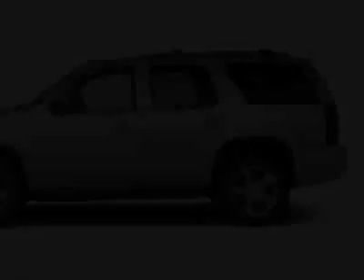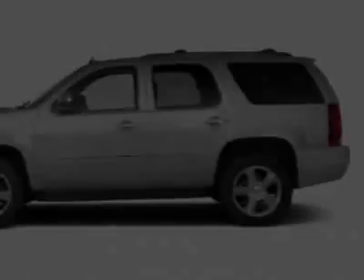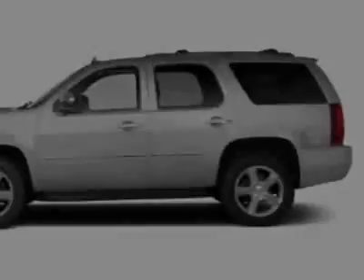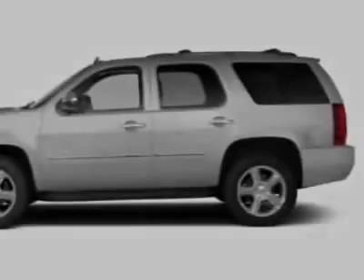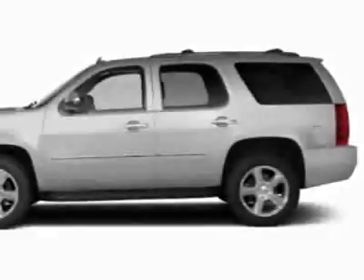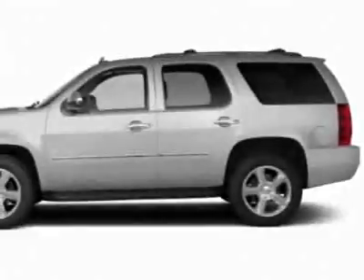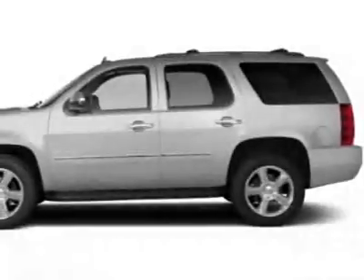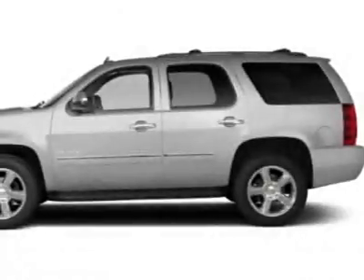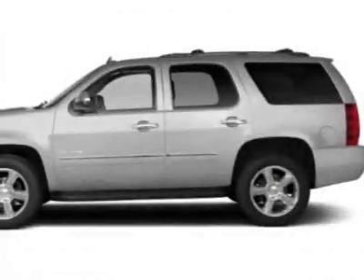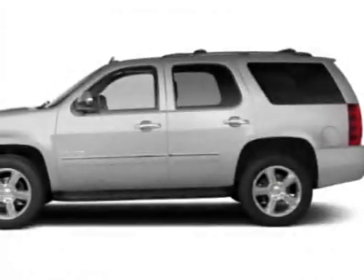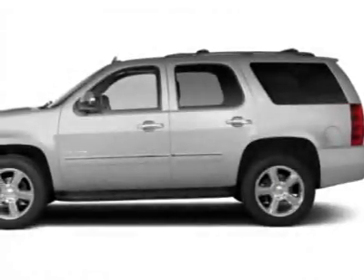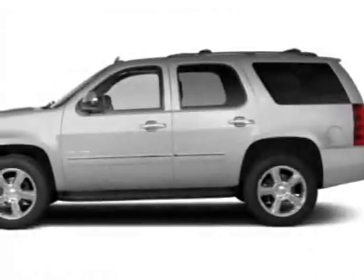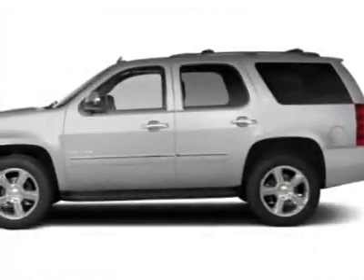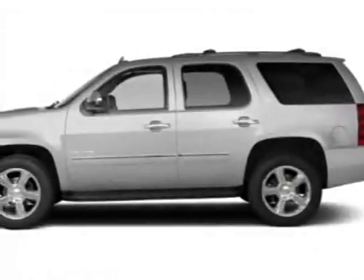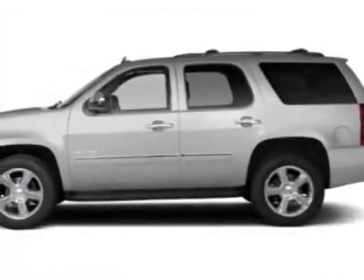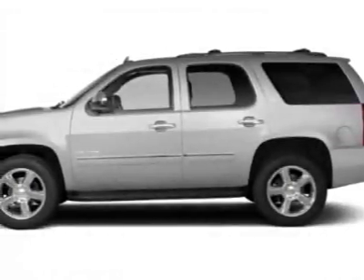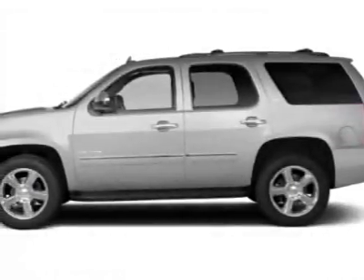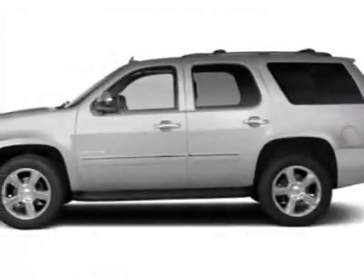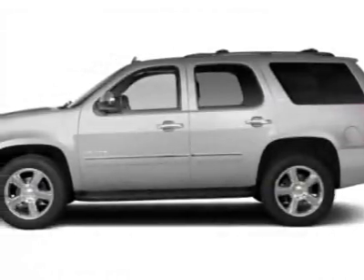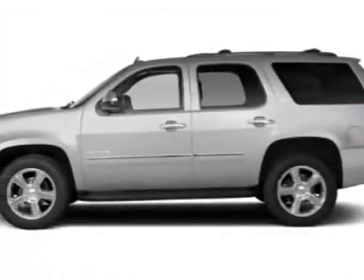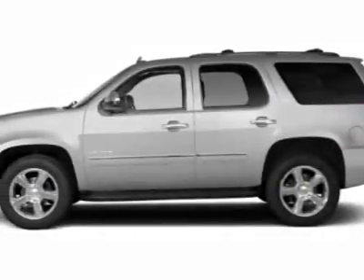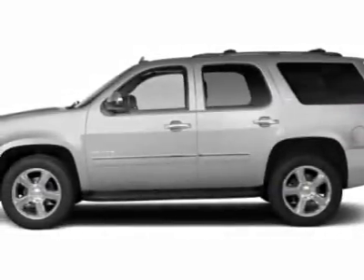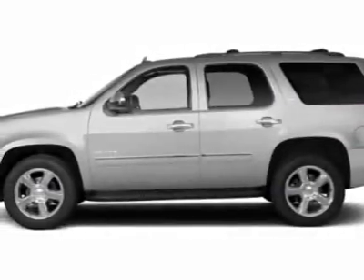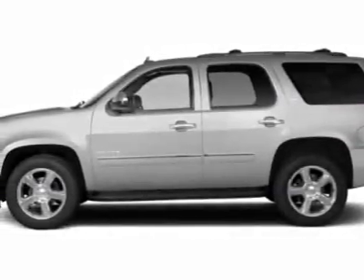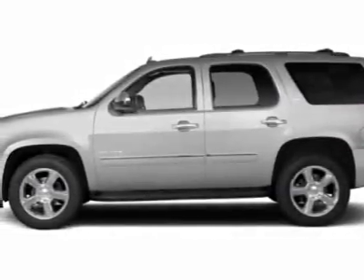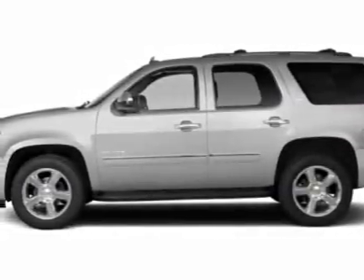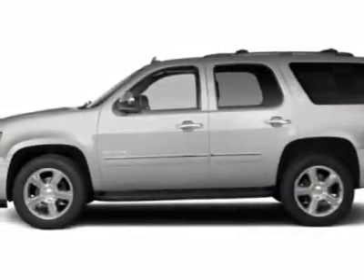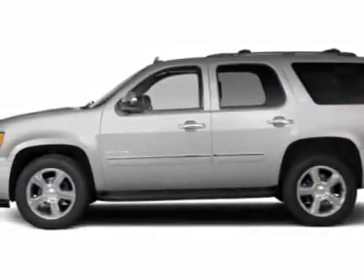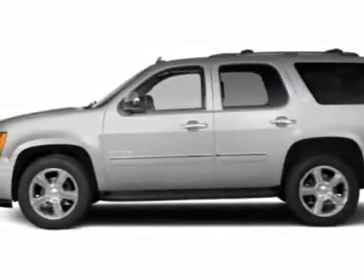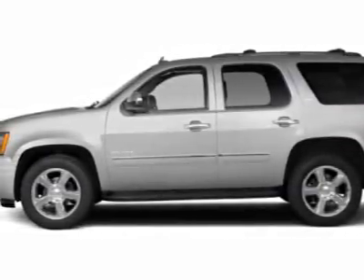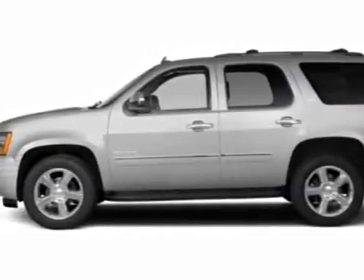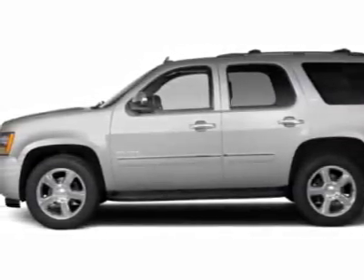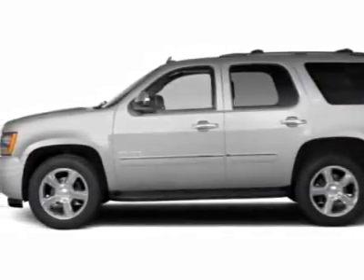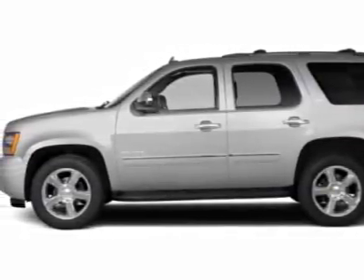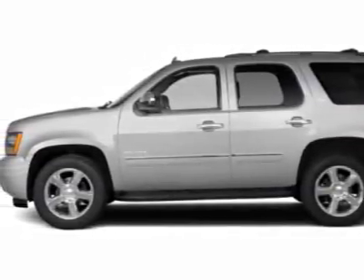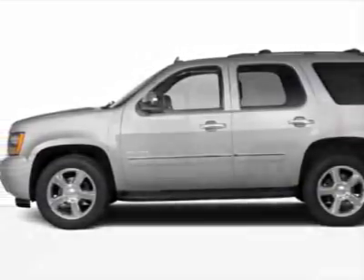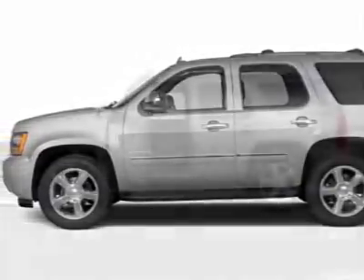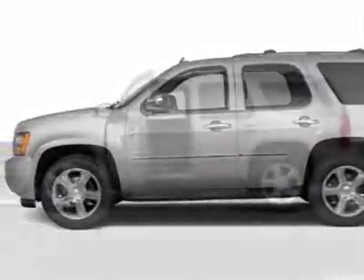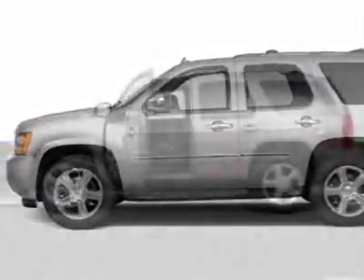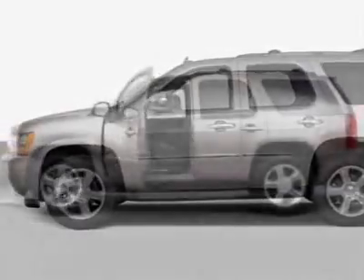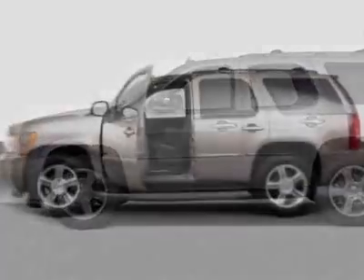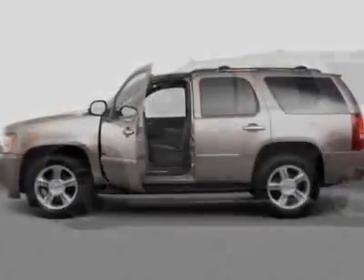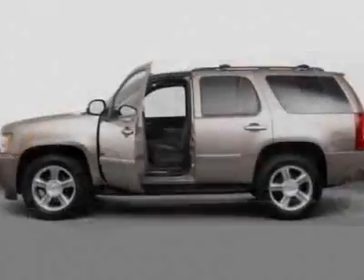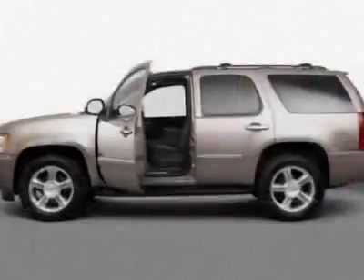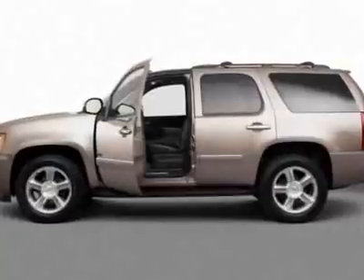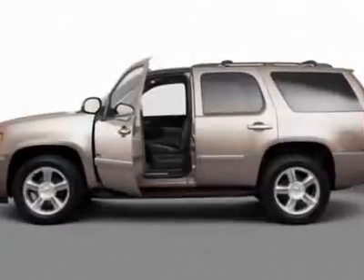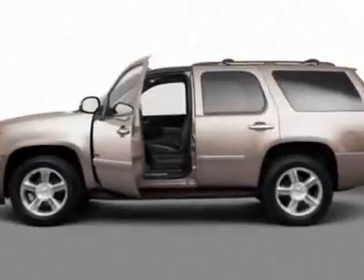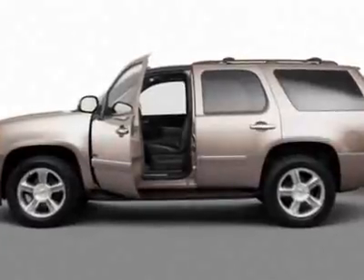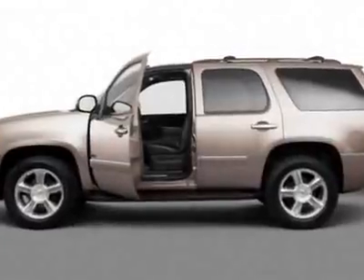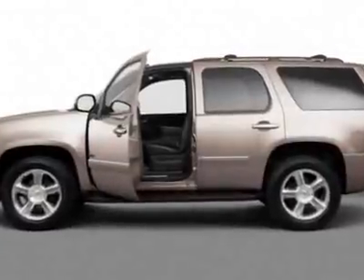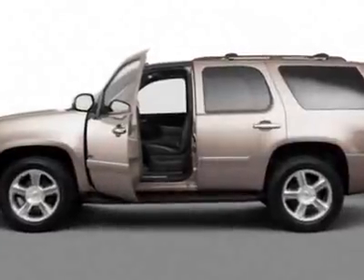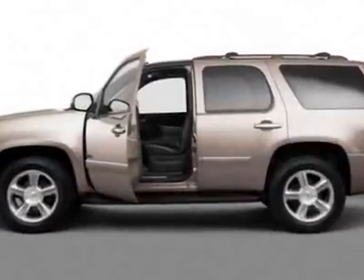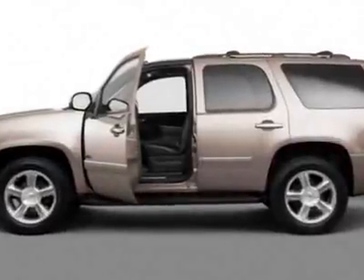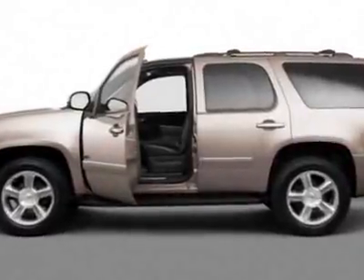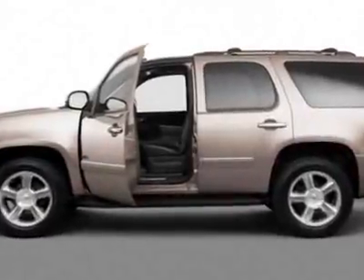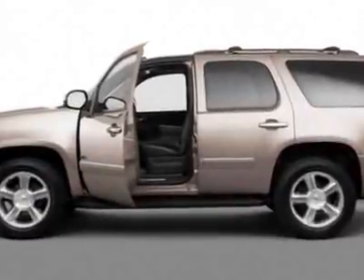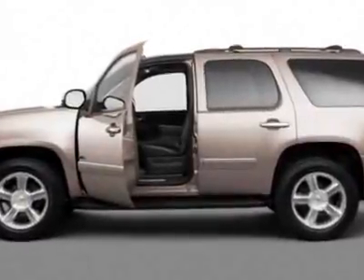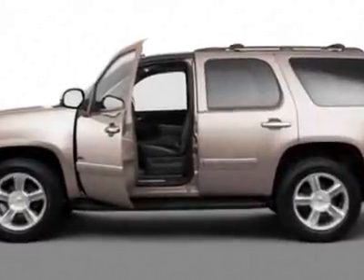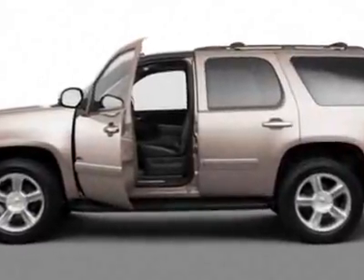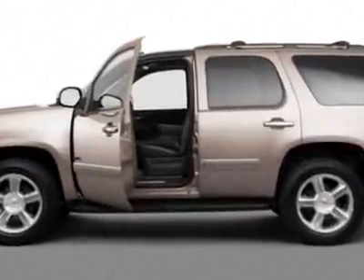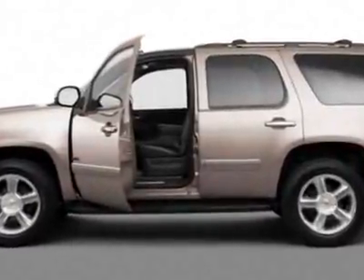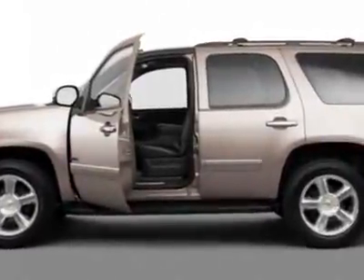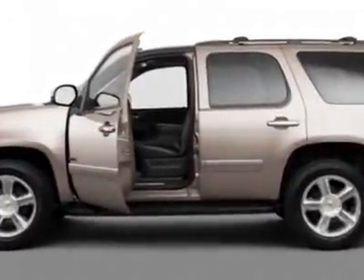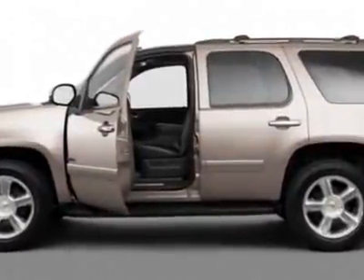Look at this new 2011 Chevrolet Tahoe. For your protection, this vehicle has a full factory warranty.